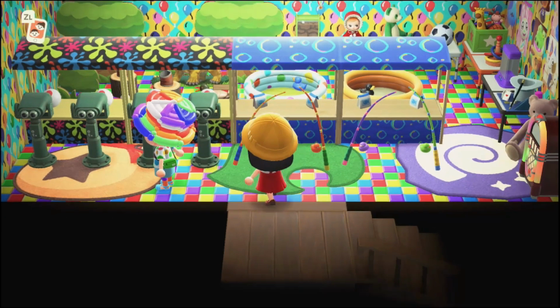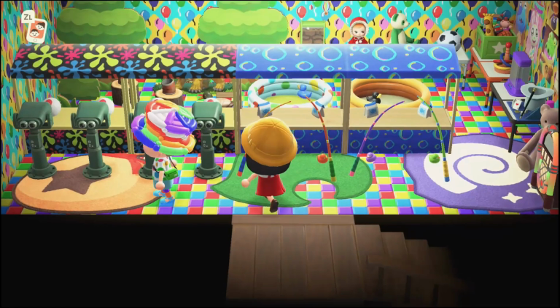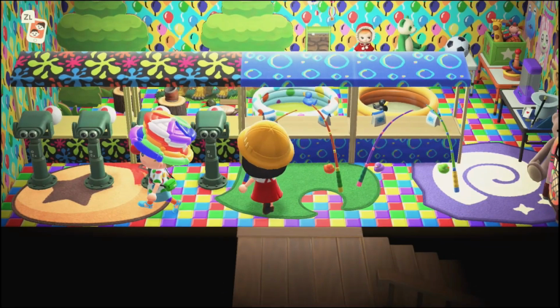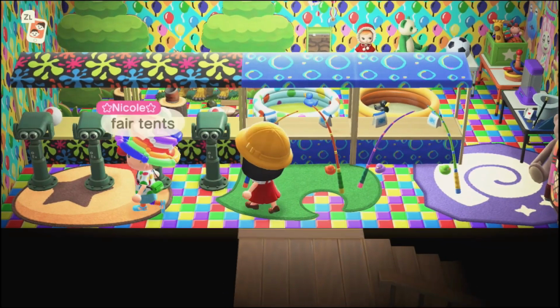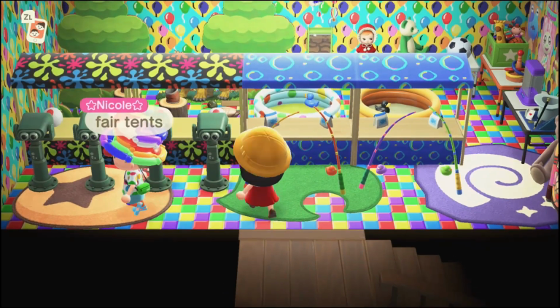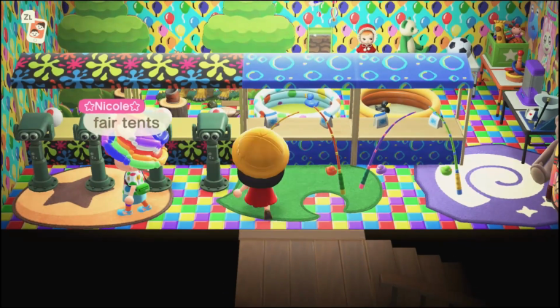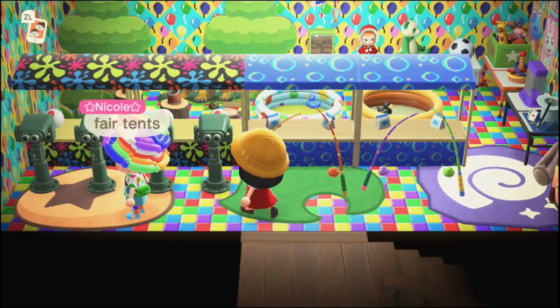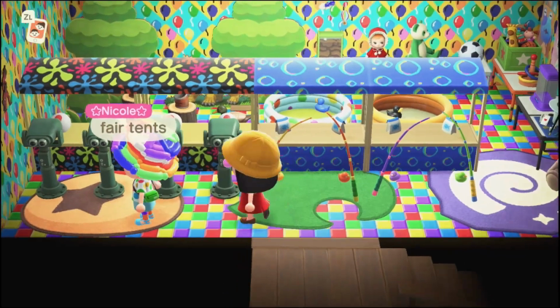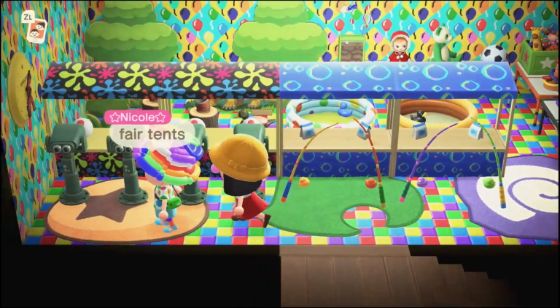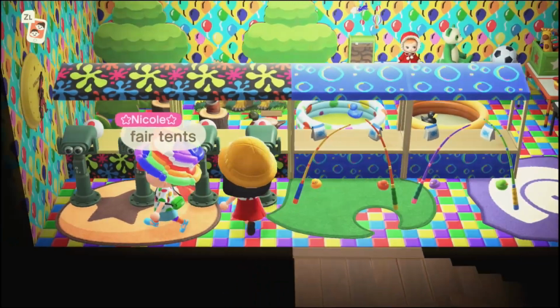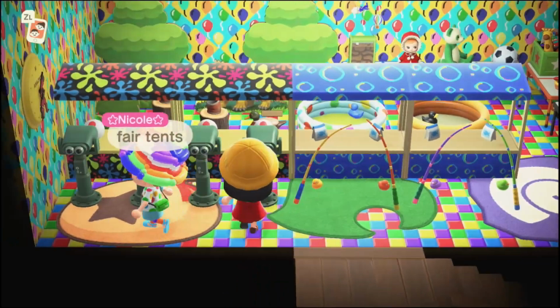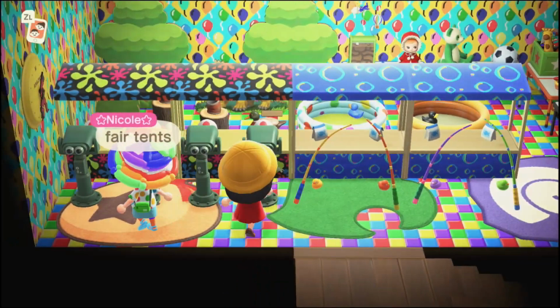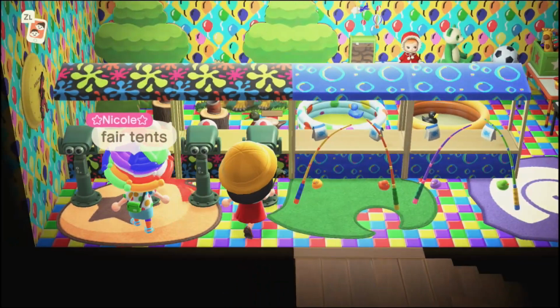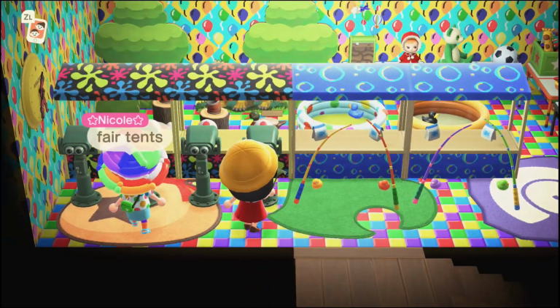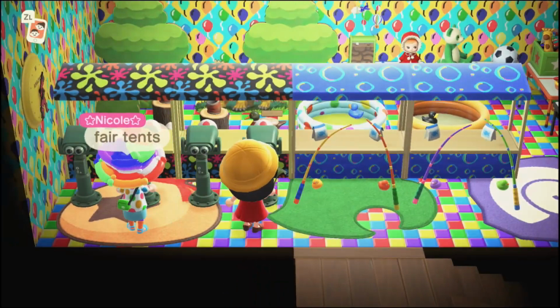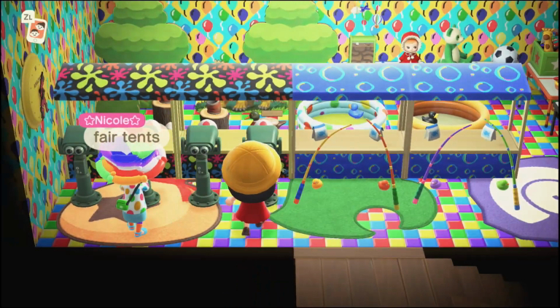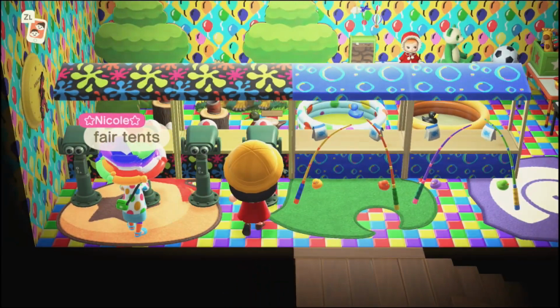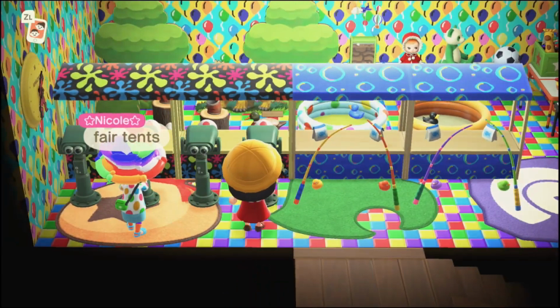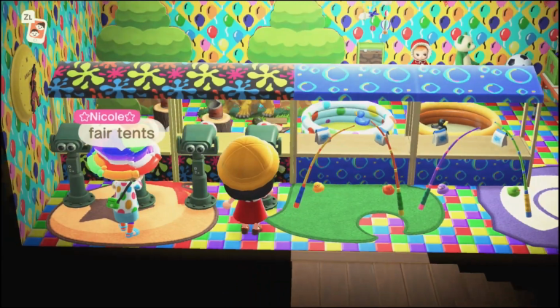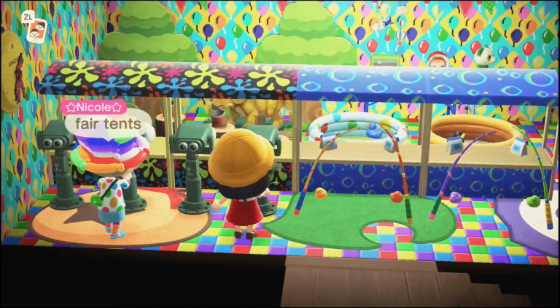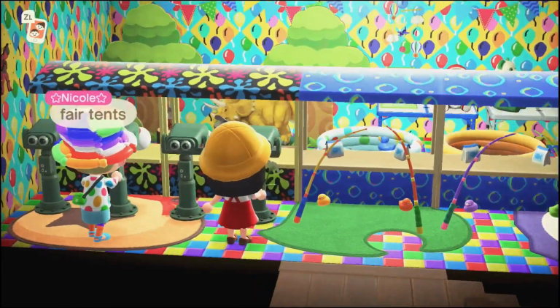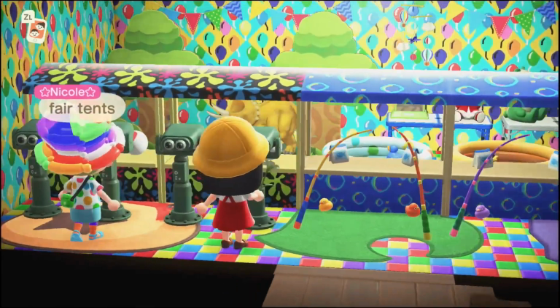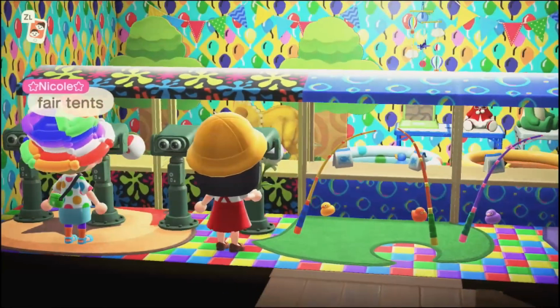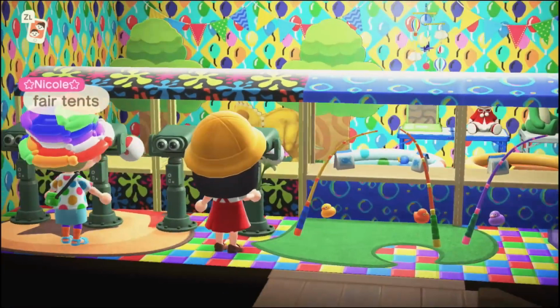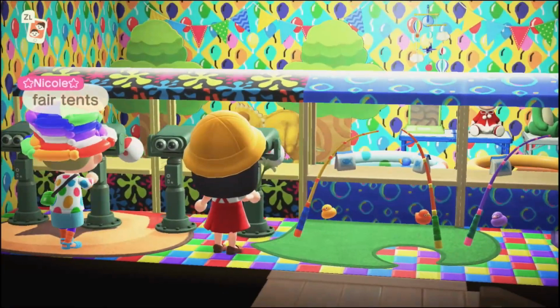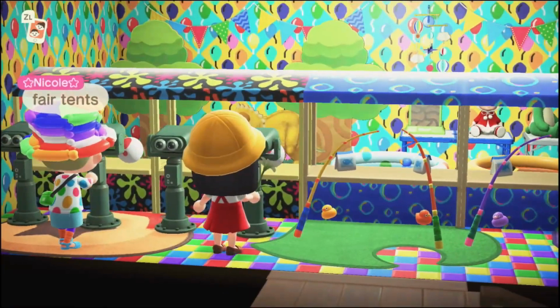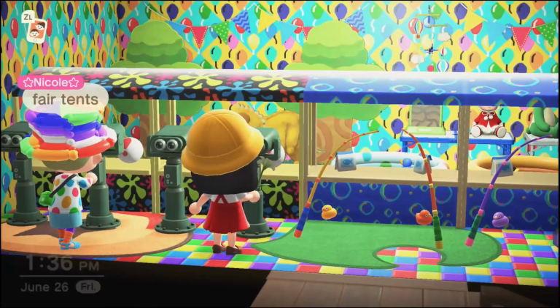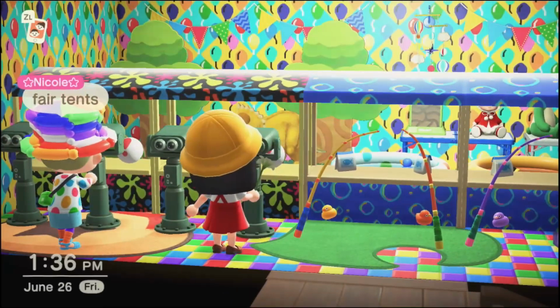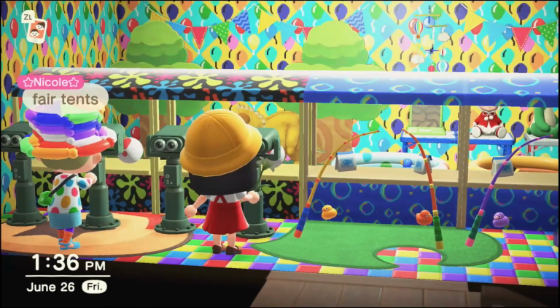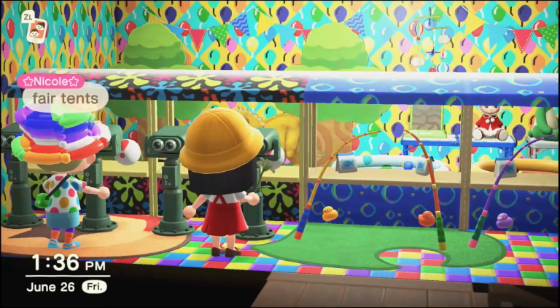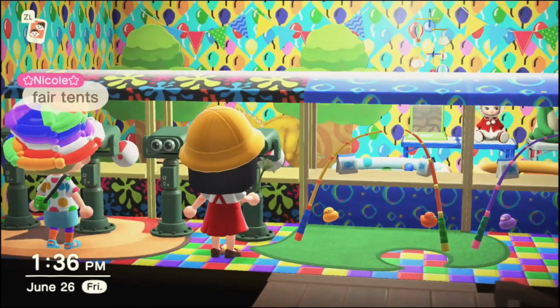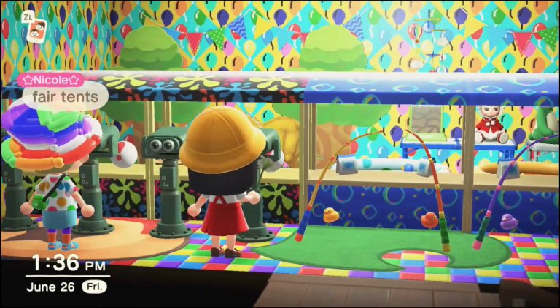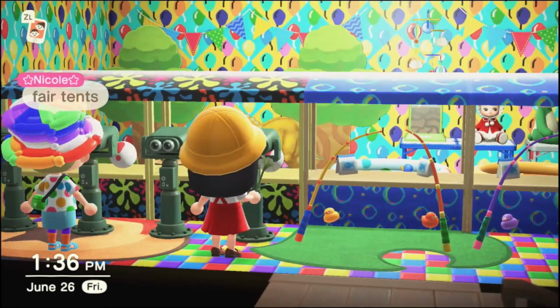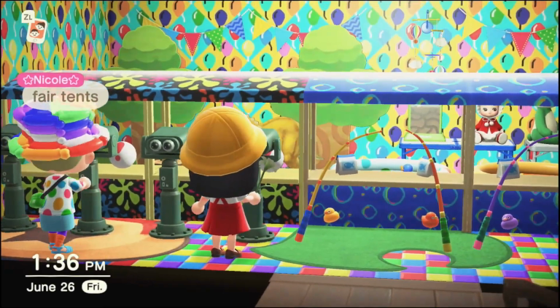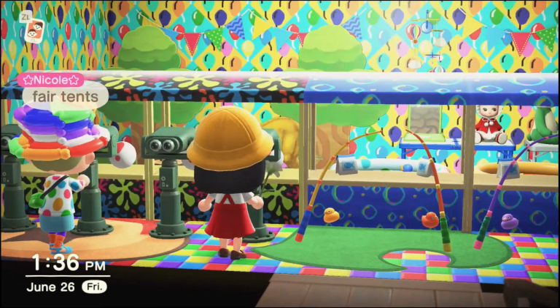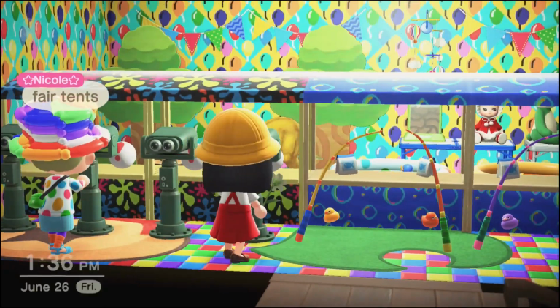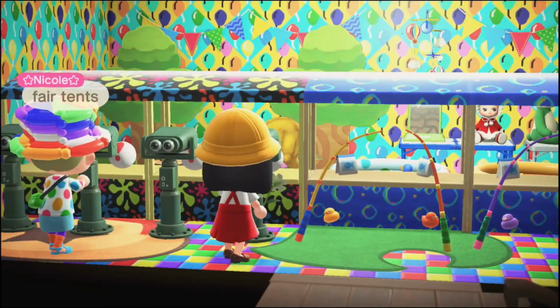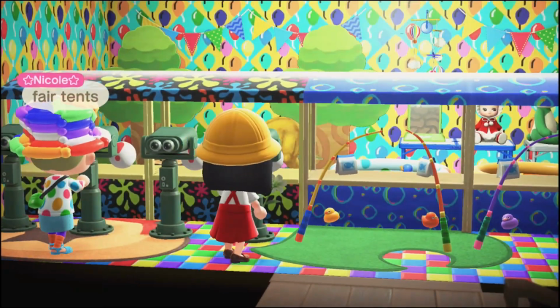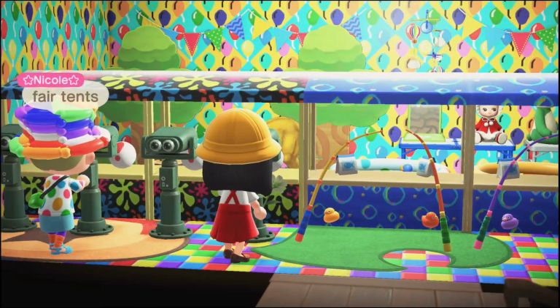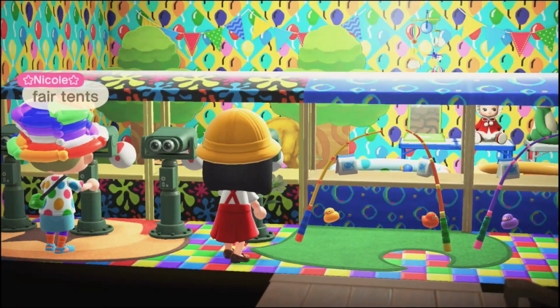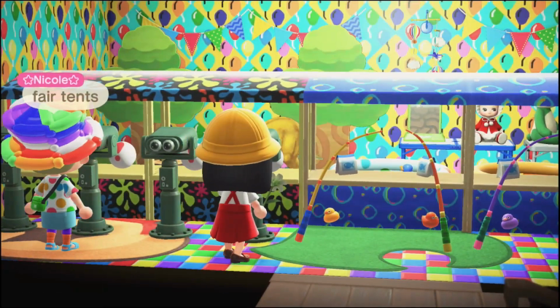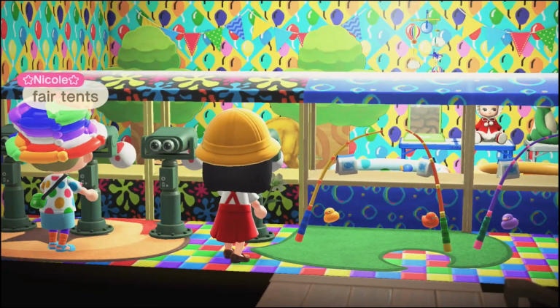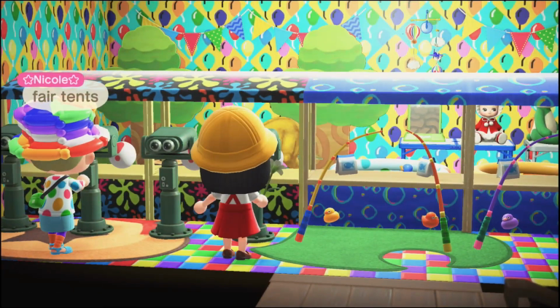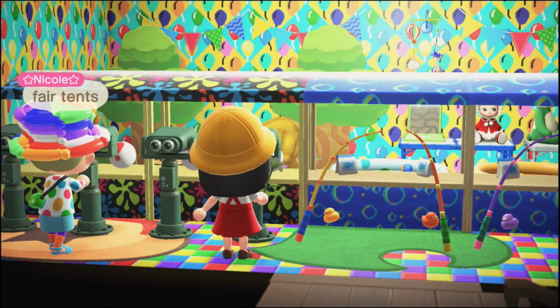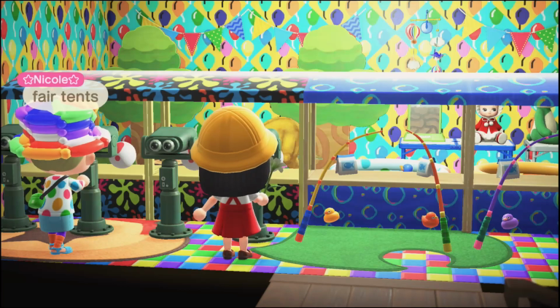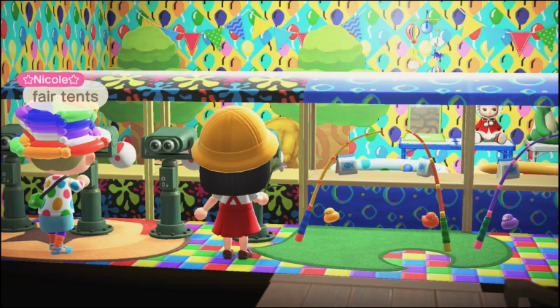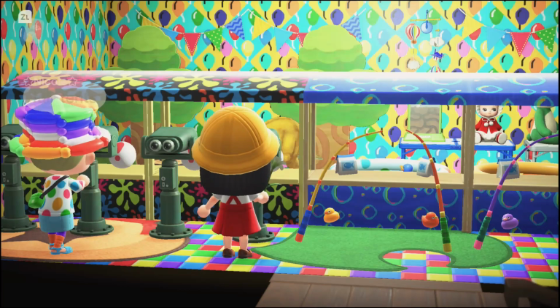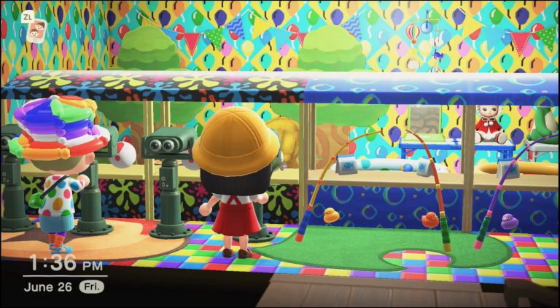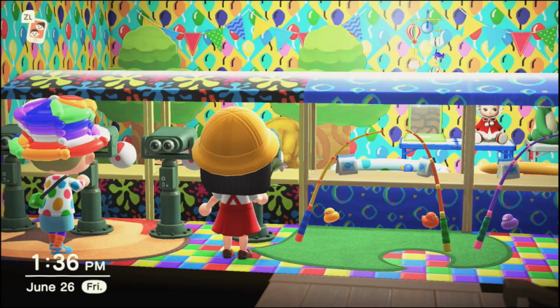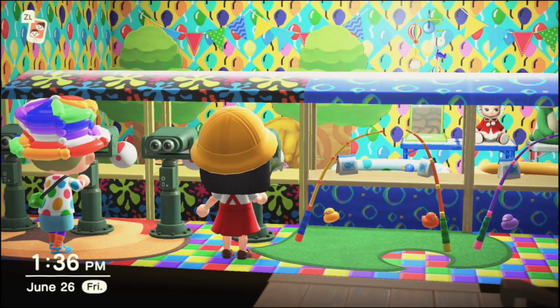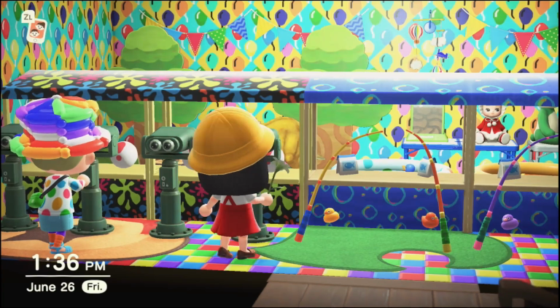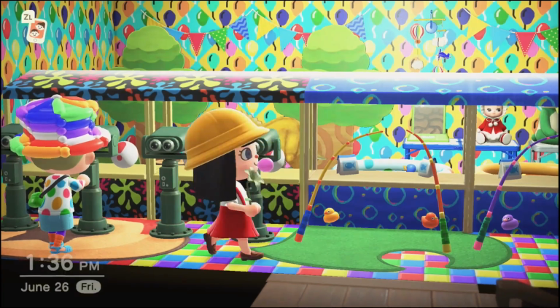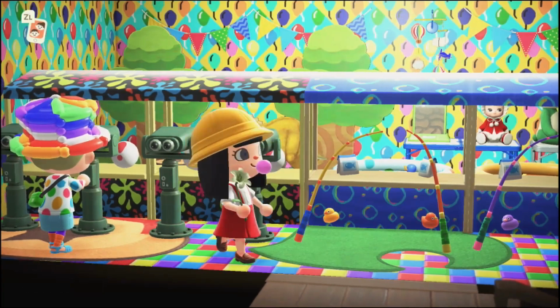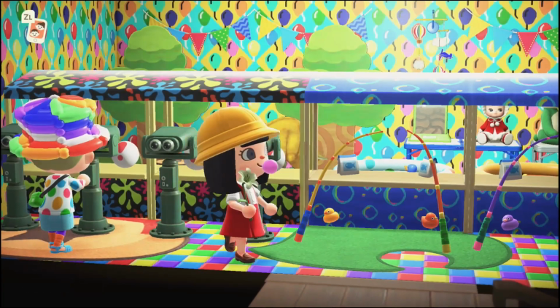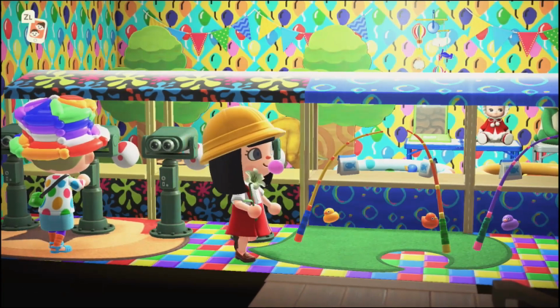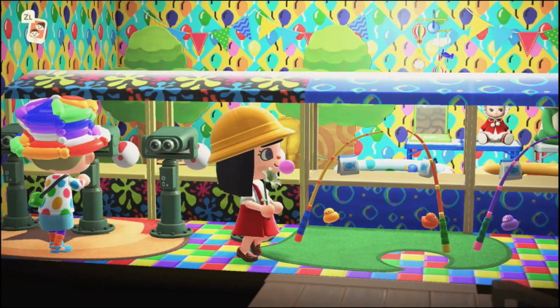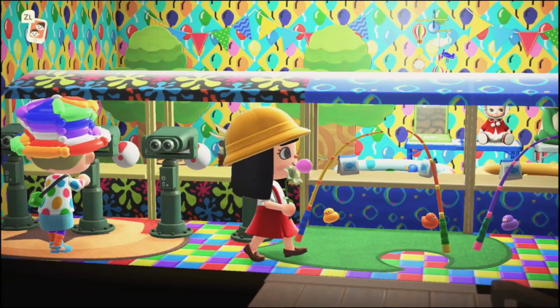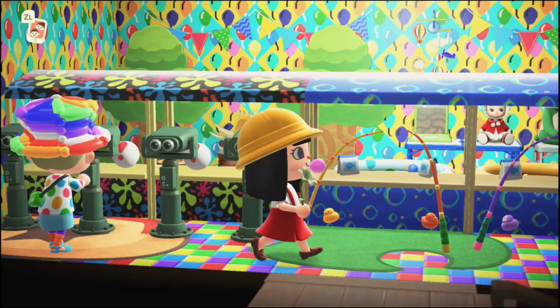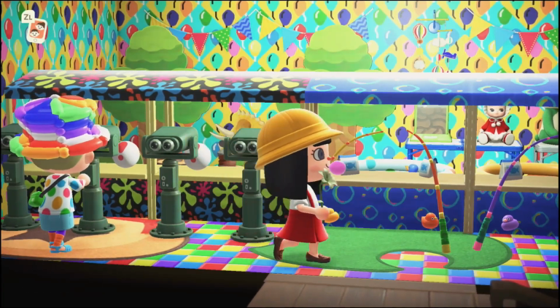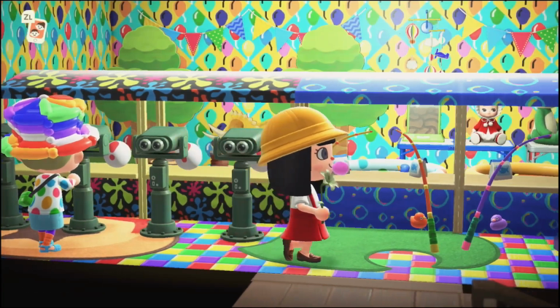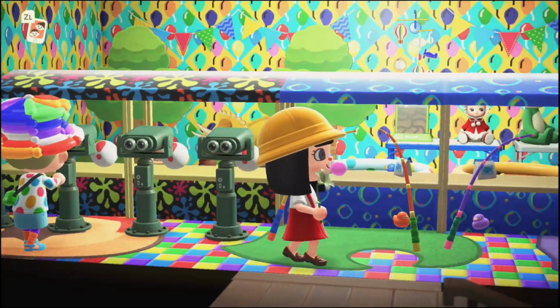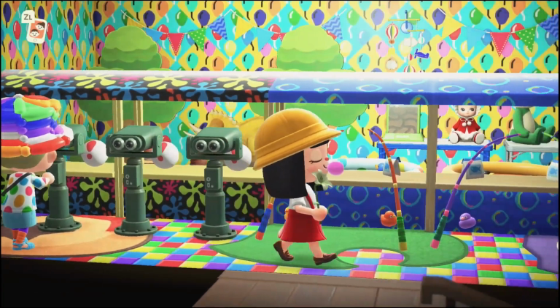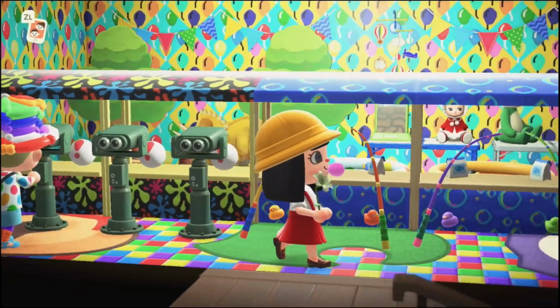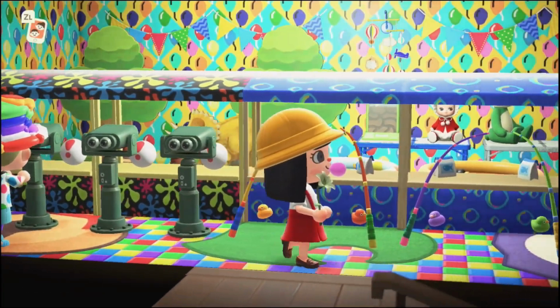This is like more of the traditional carnival fair tents that you might play at — I think this is really cool.